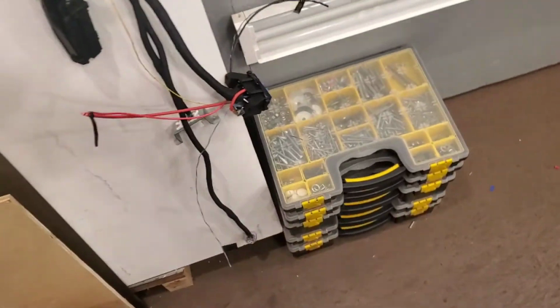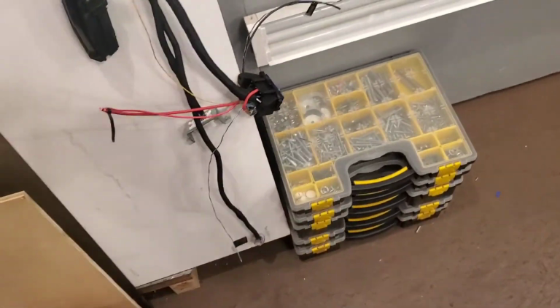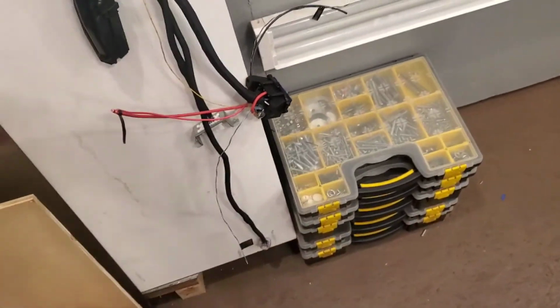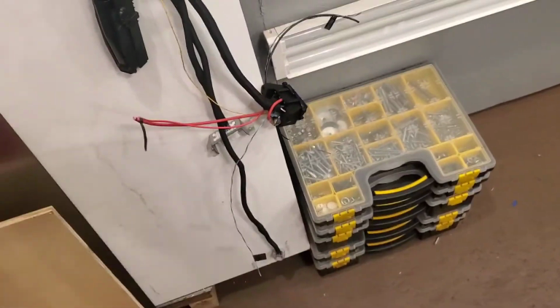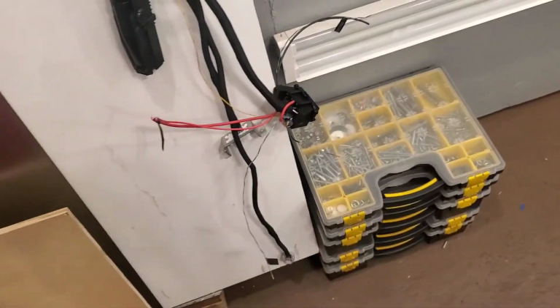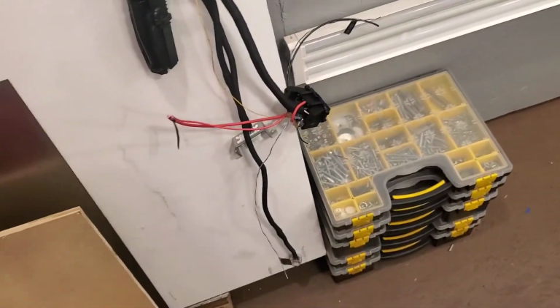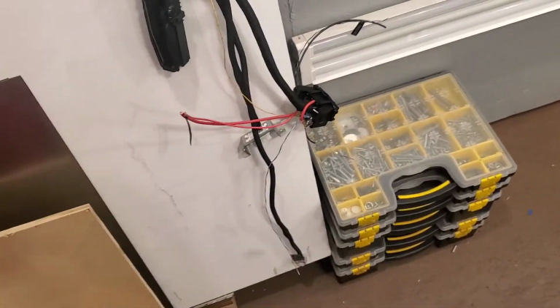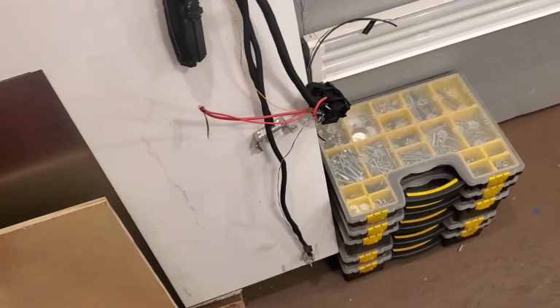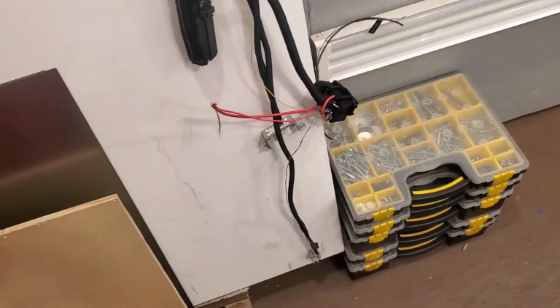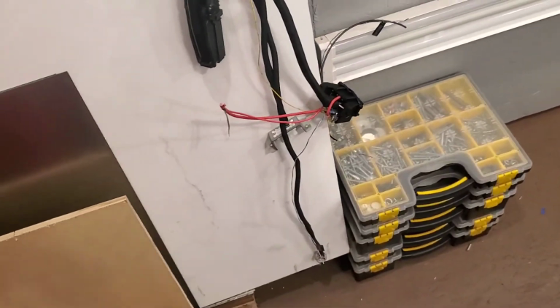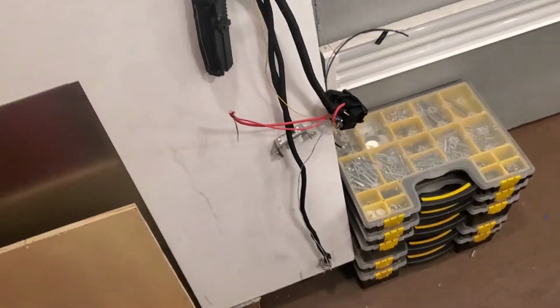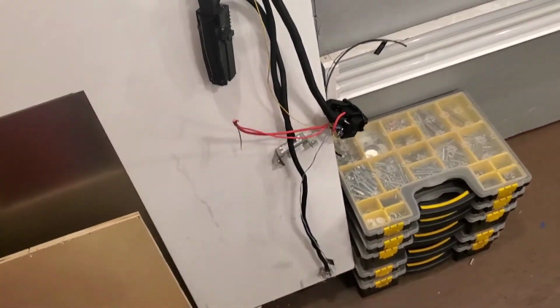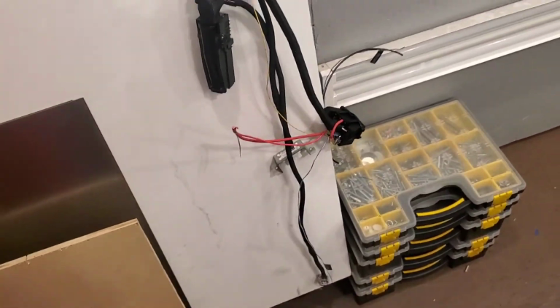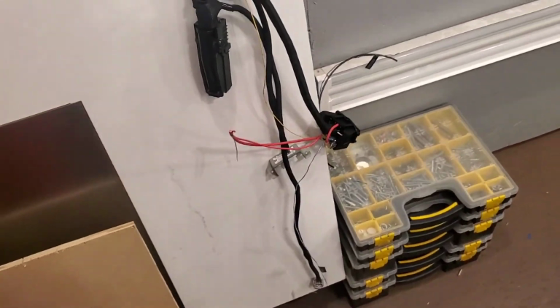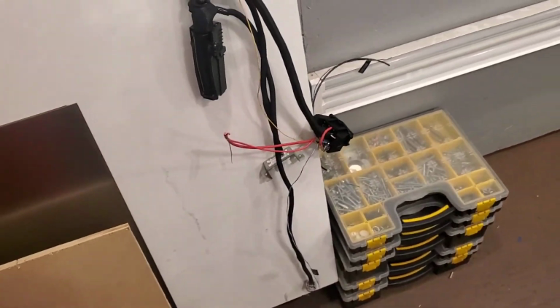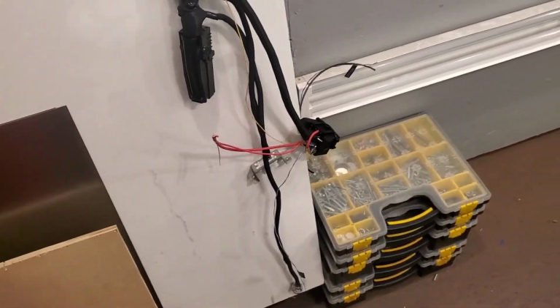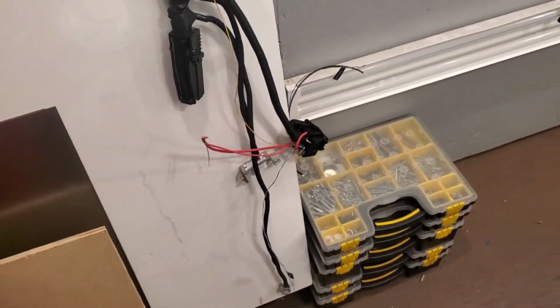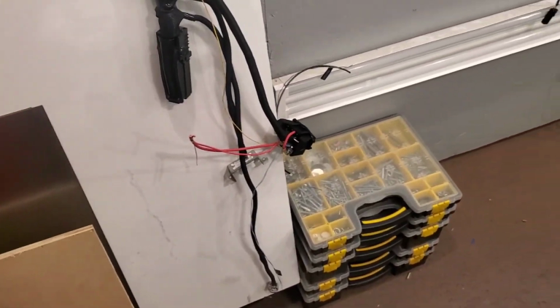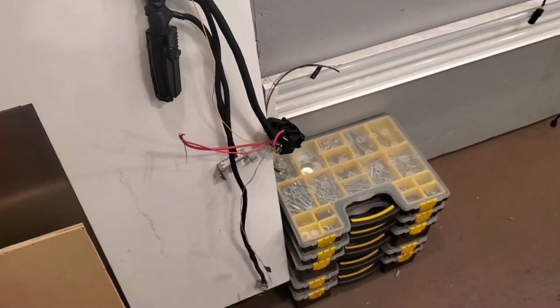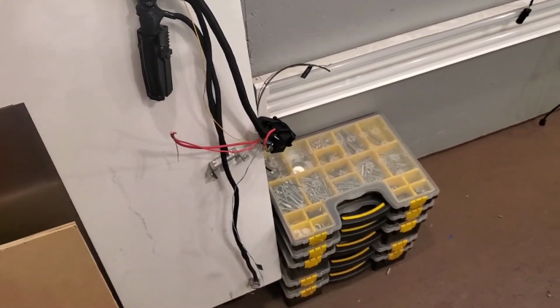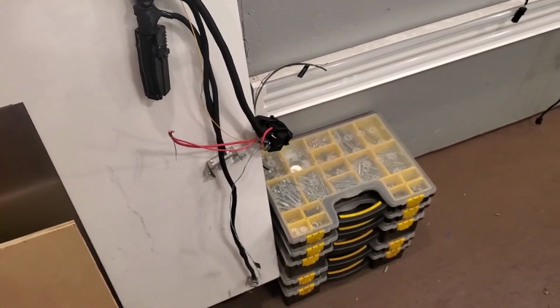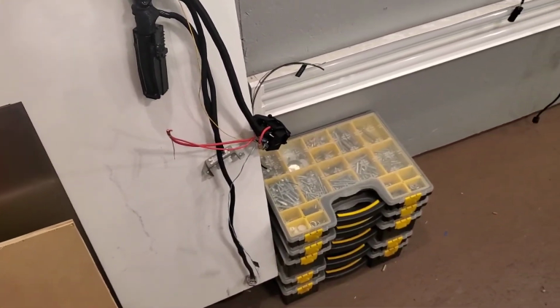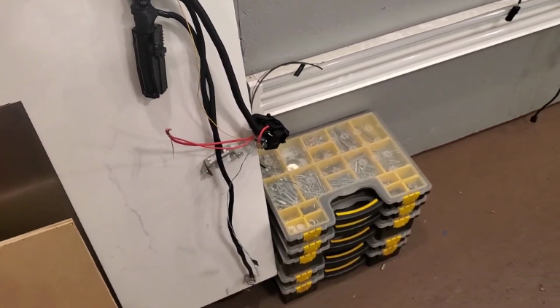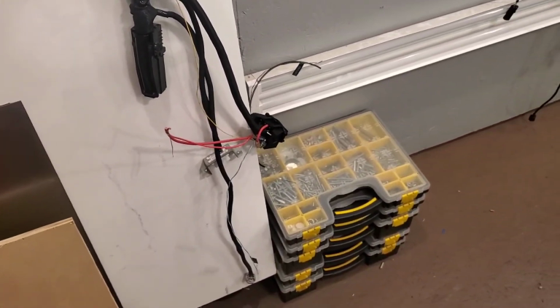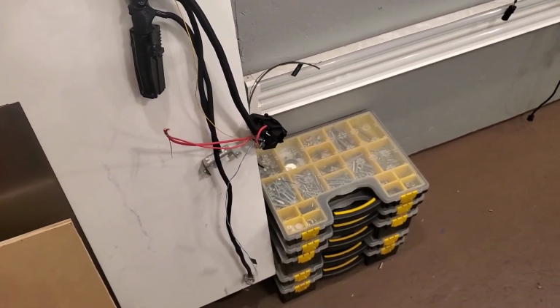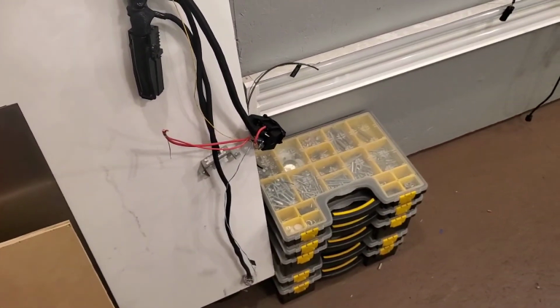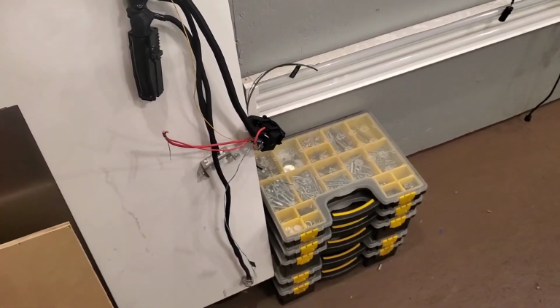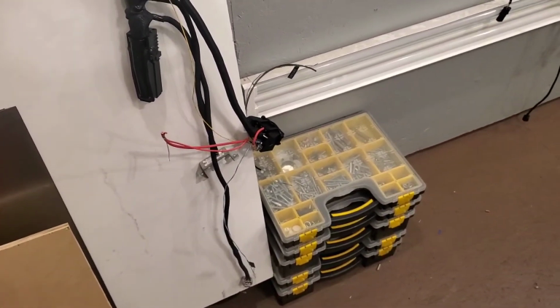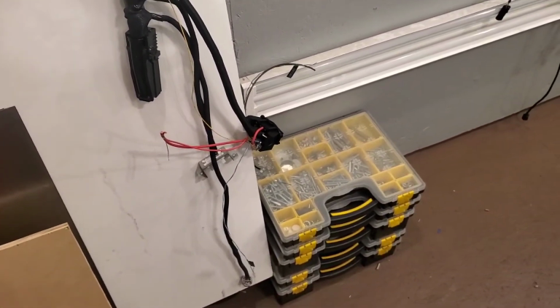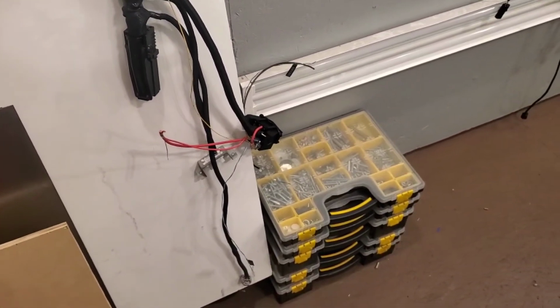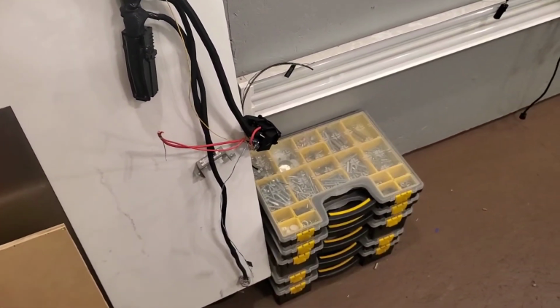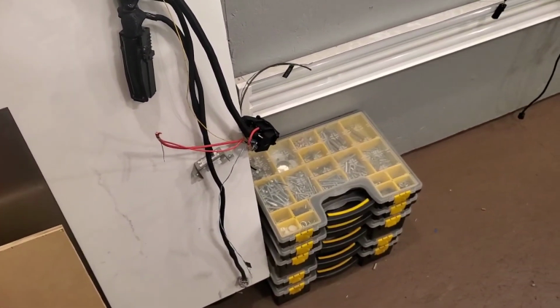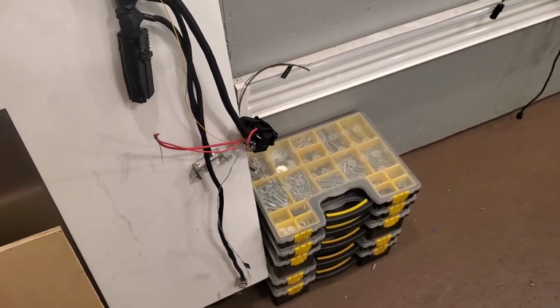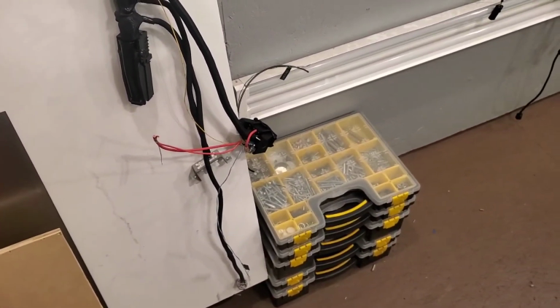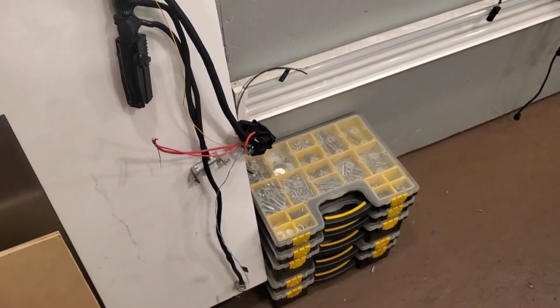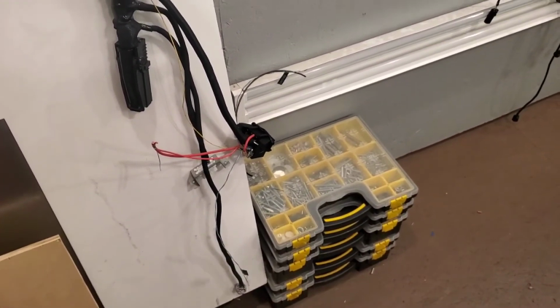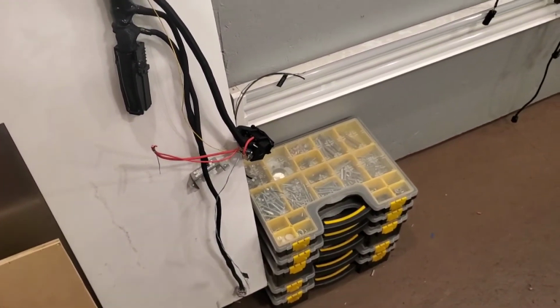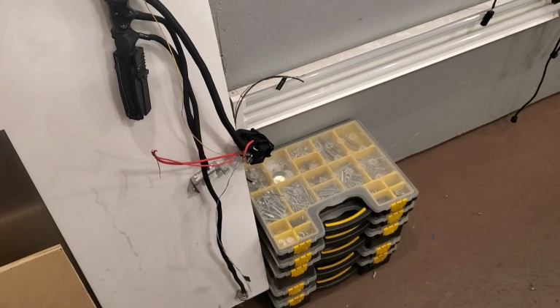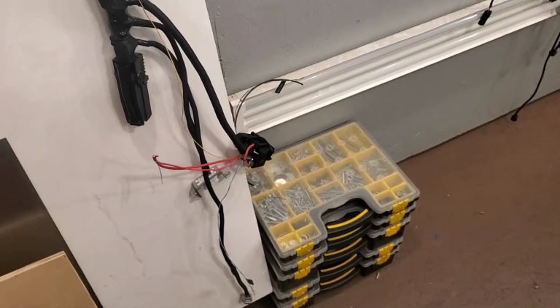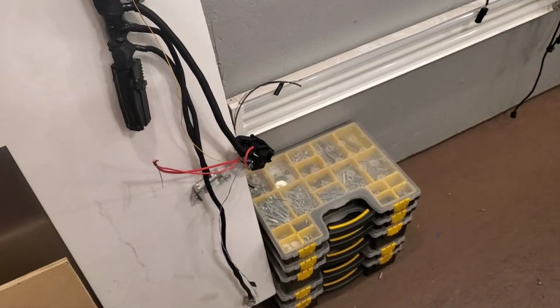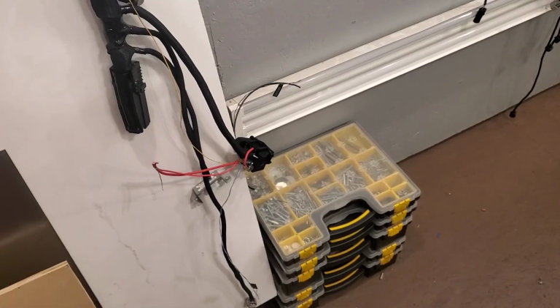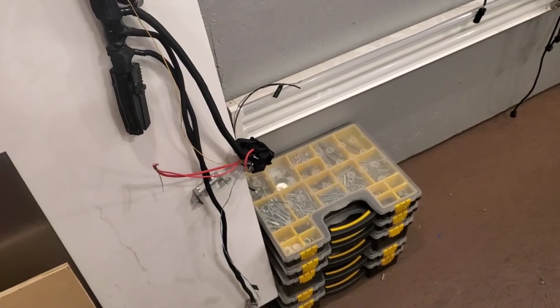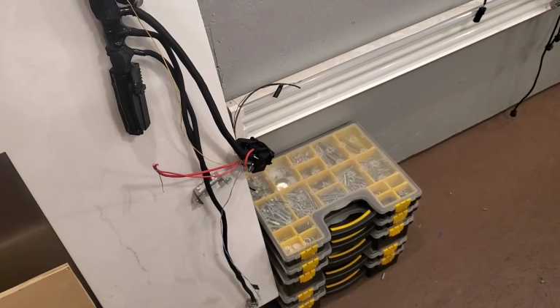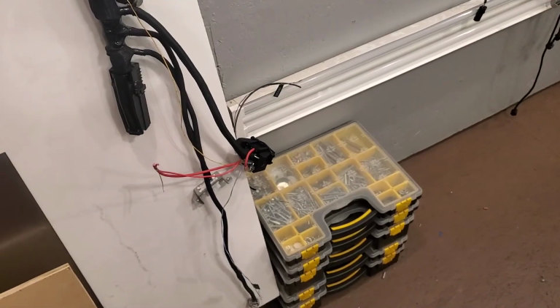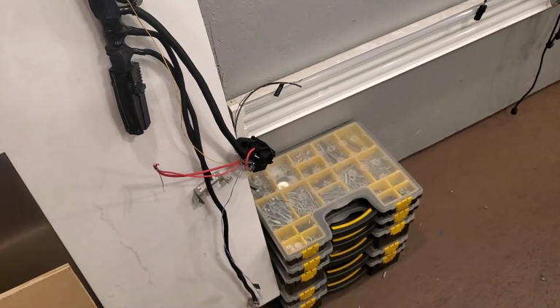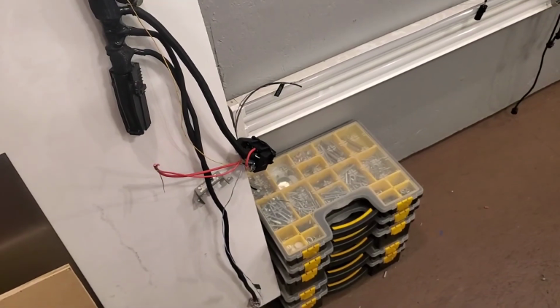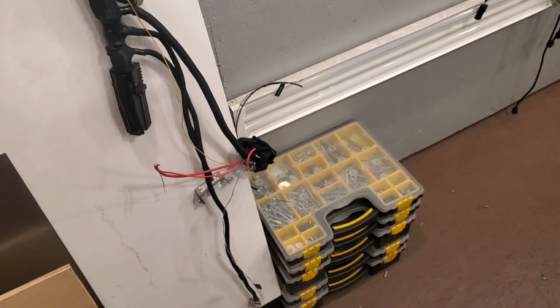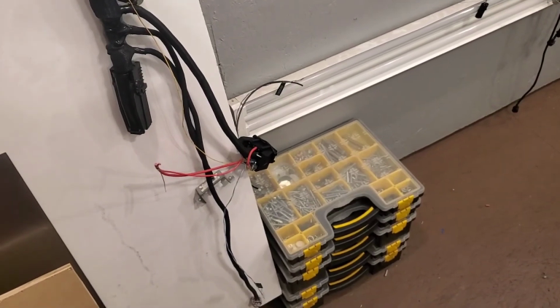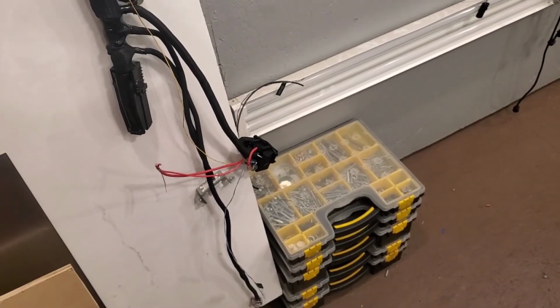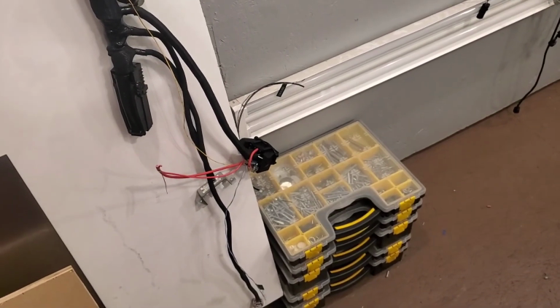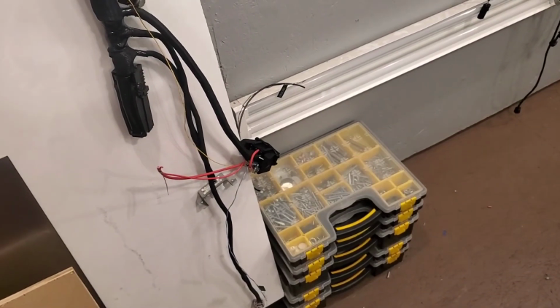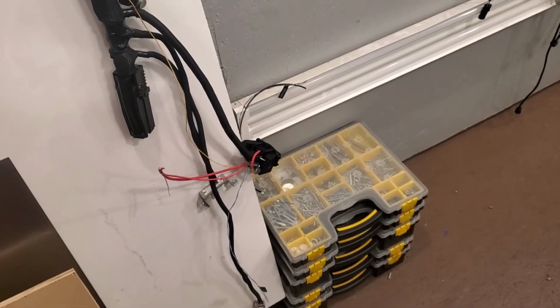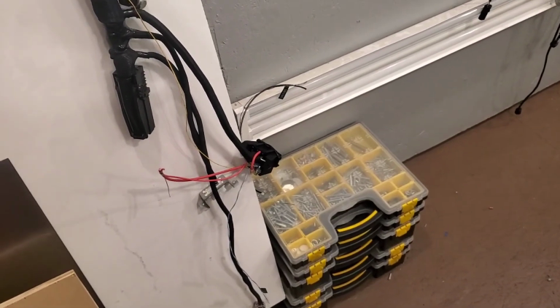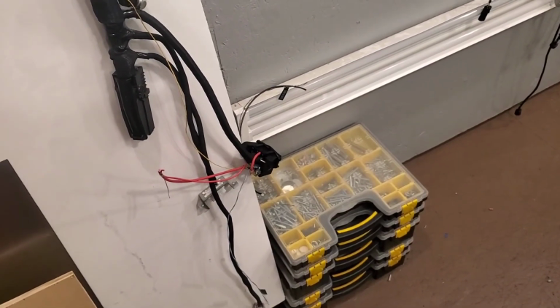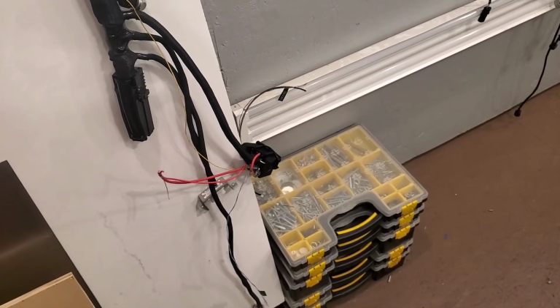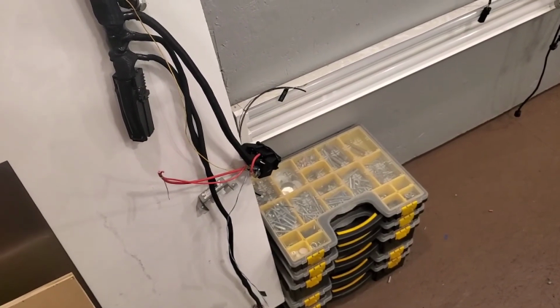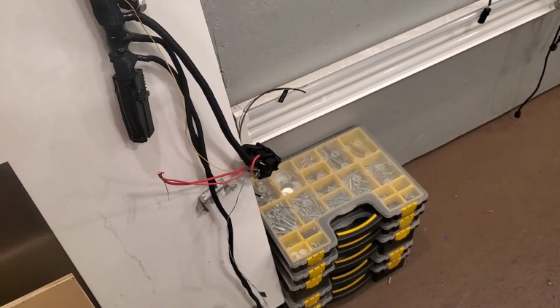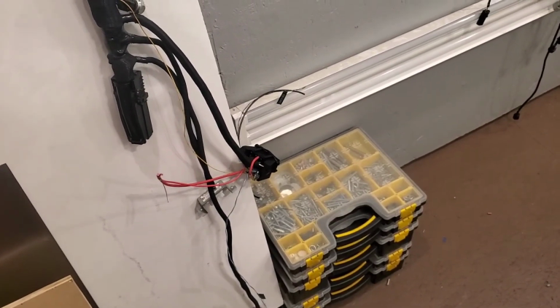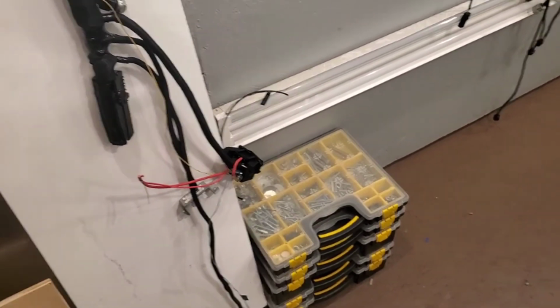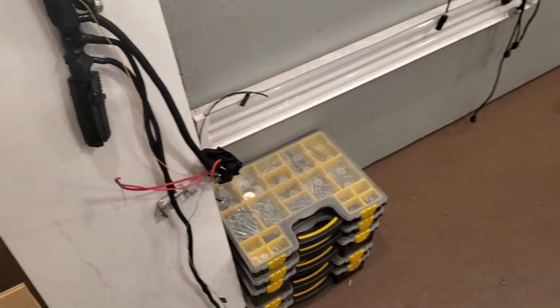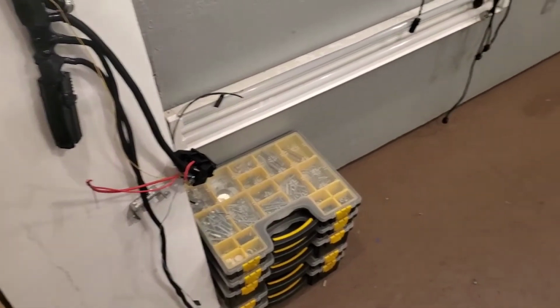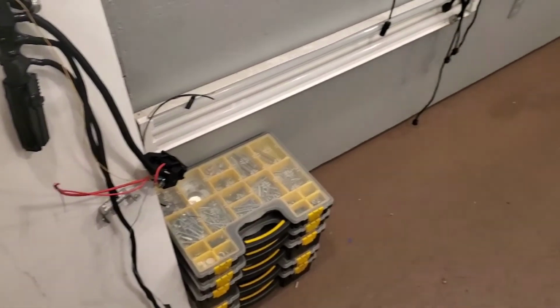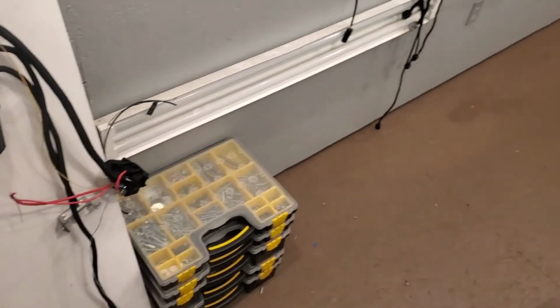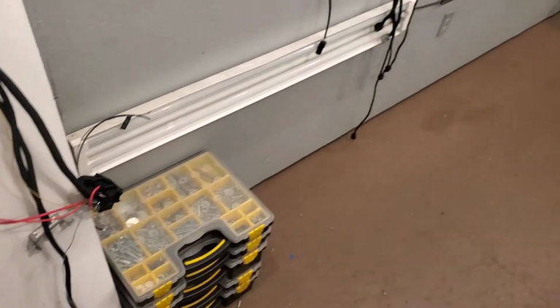So that just leaves, like I said, four wires to hook up. And that's about it.